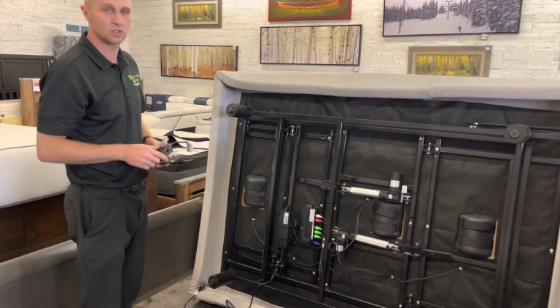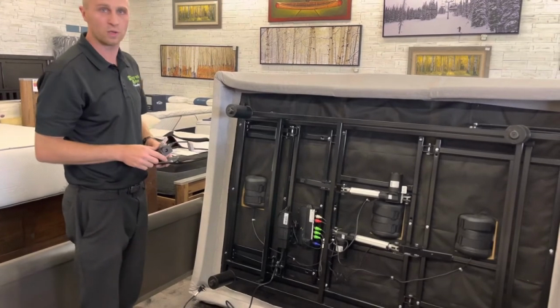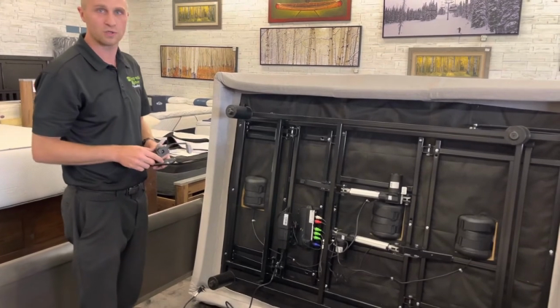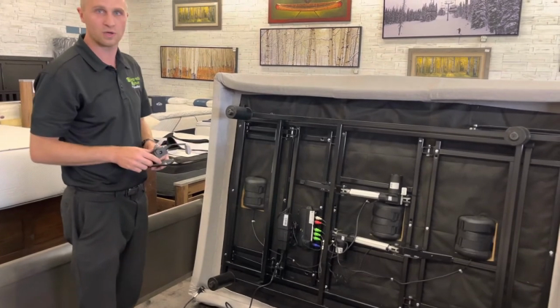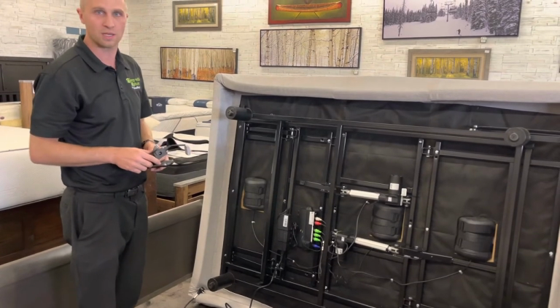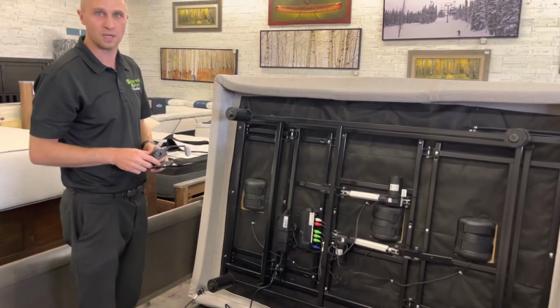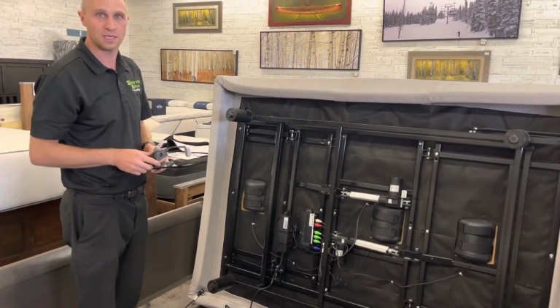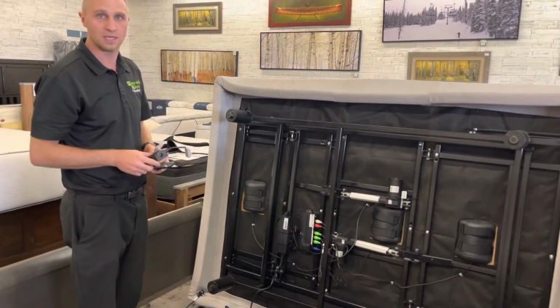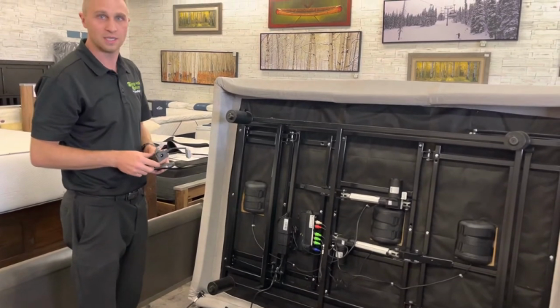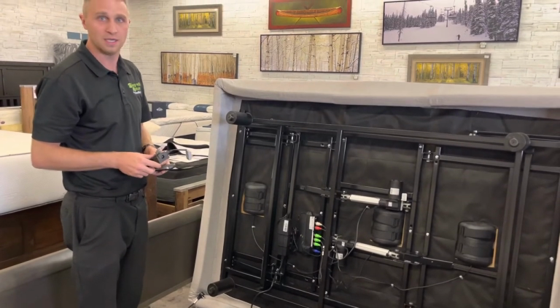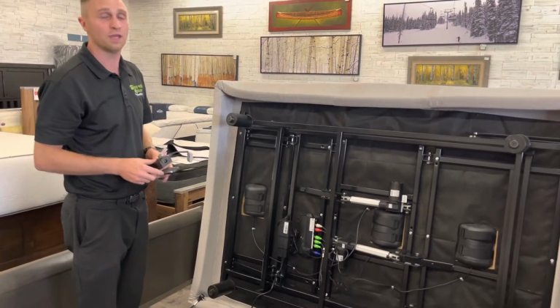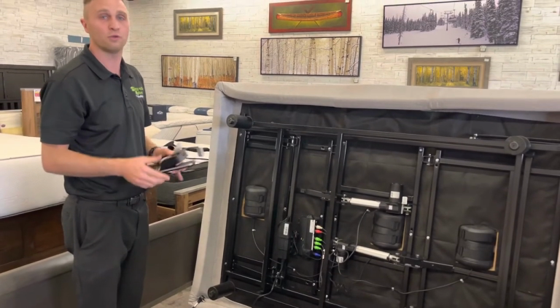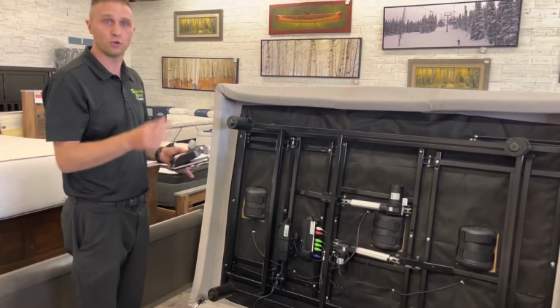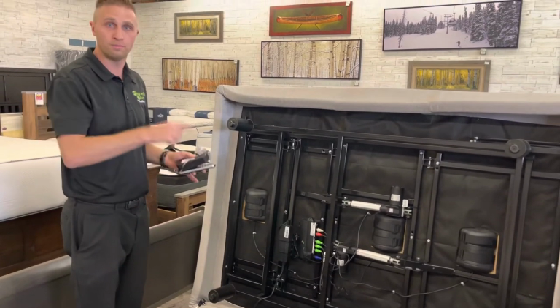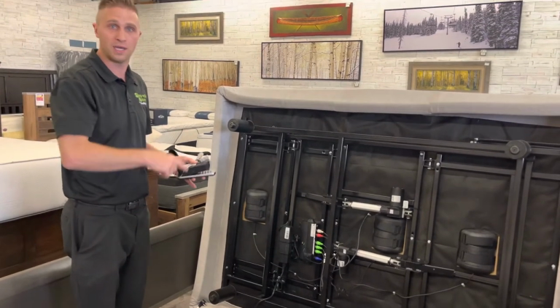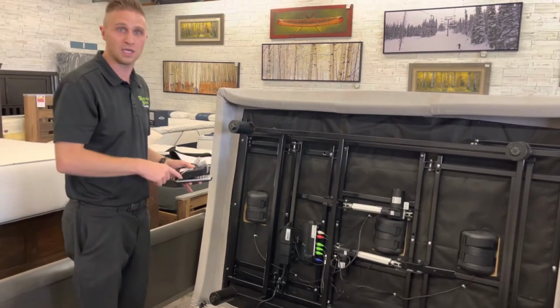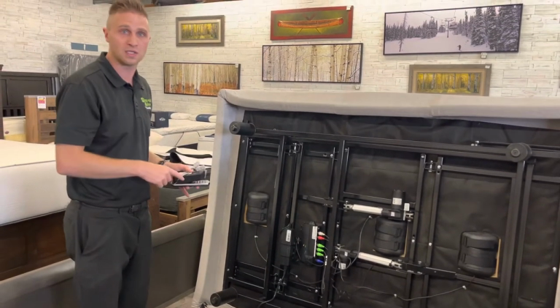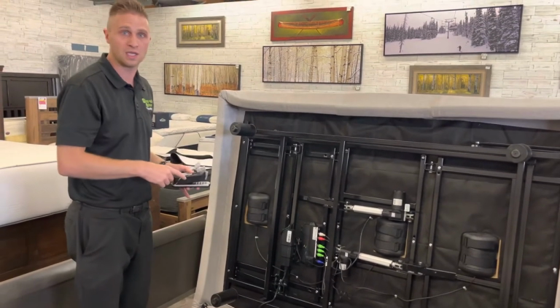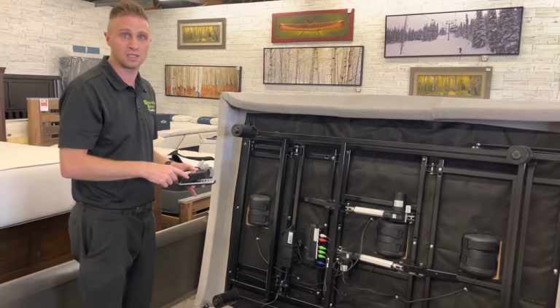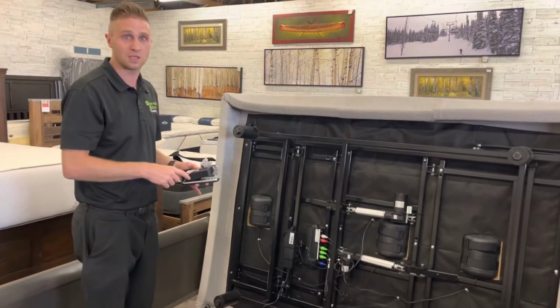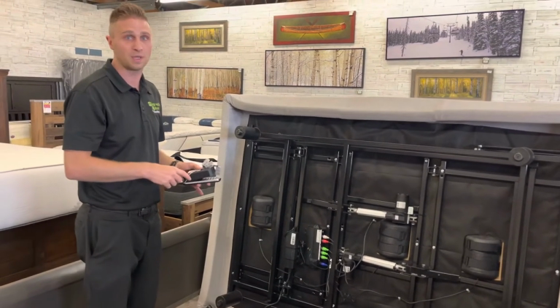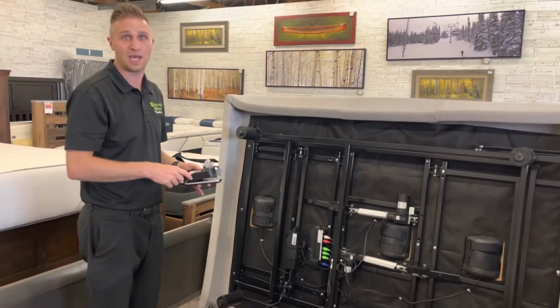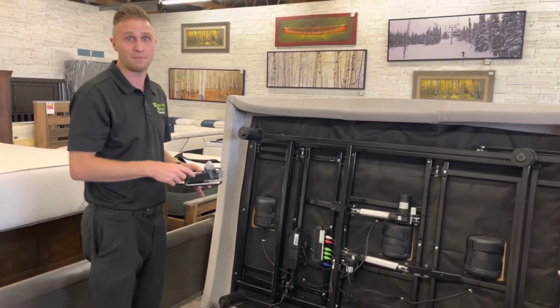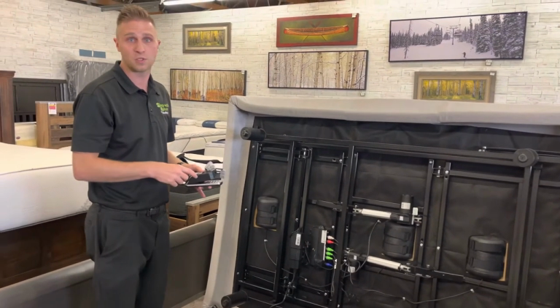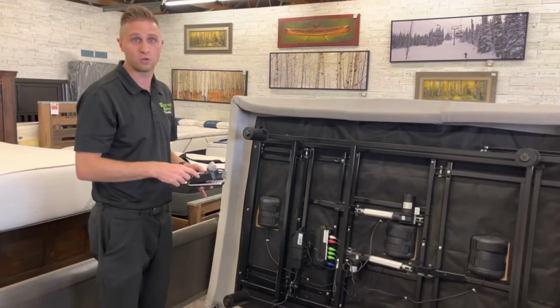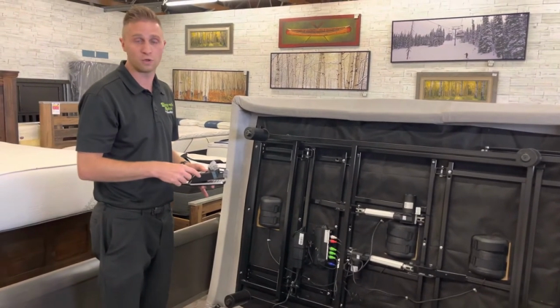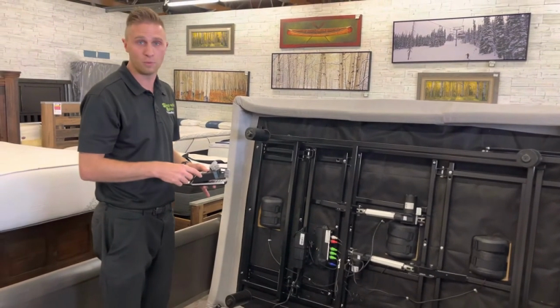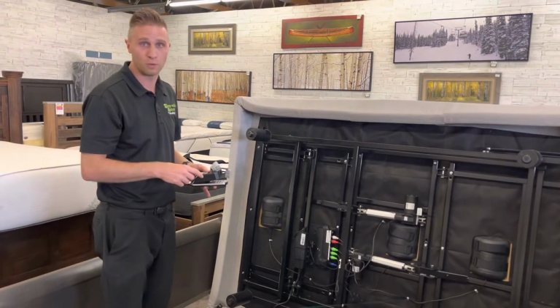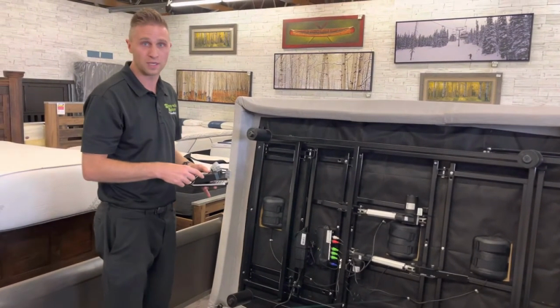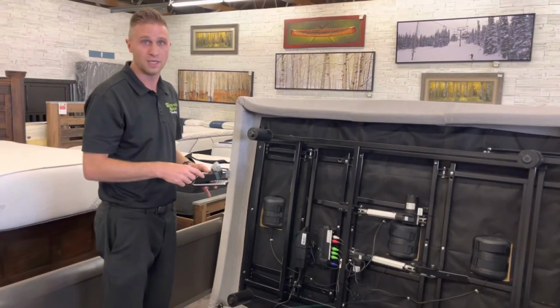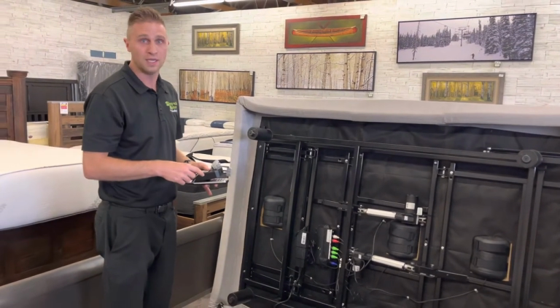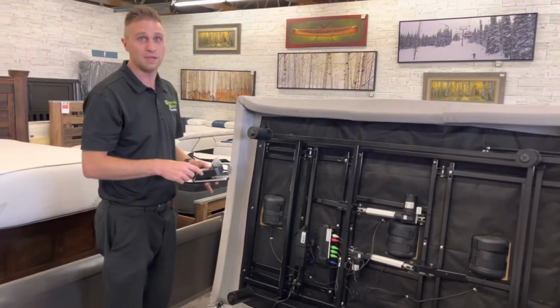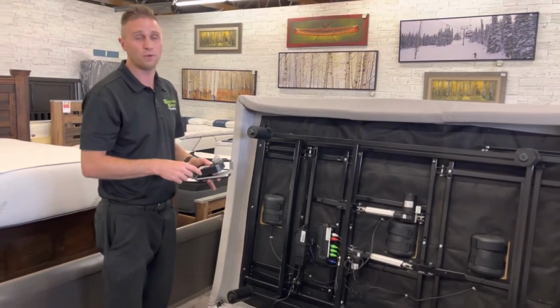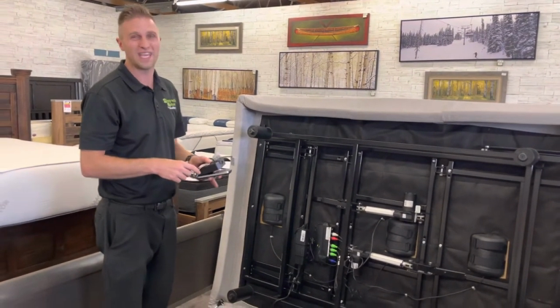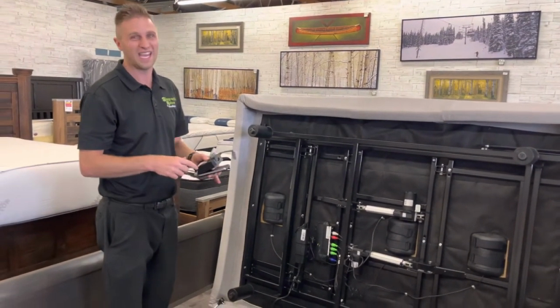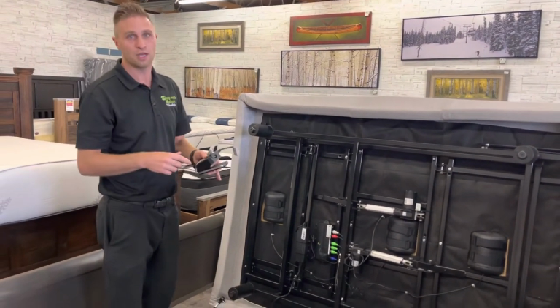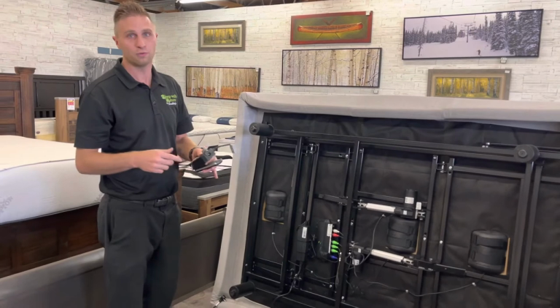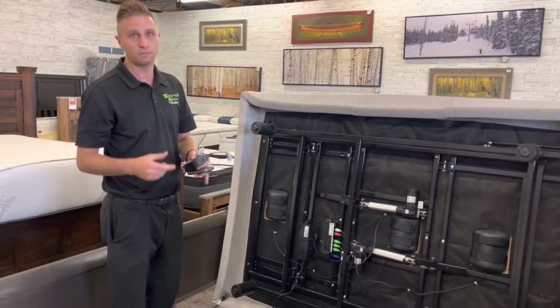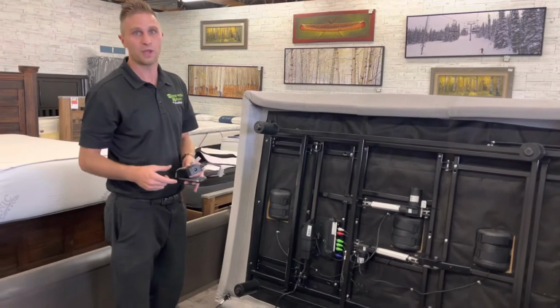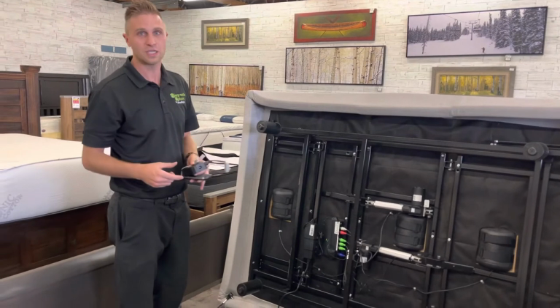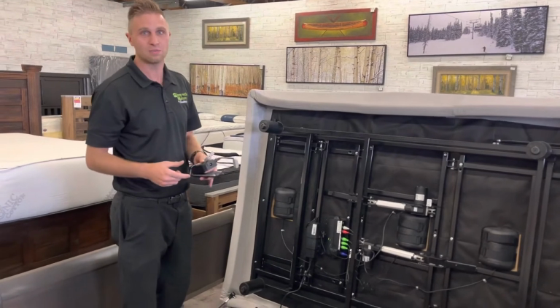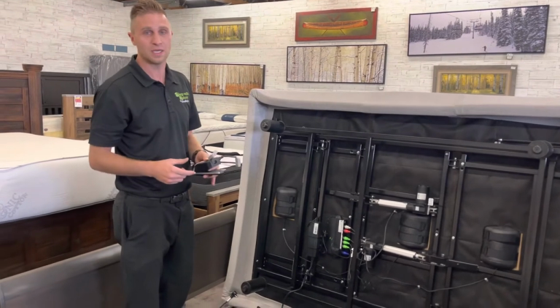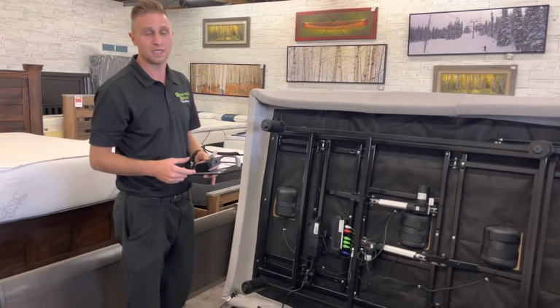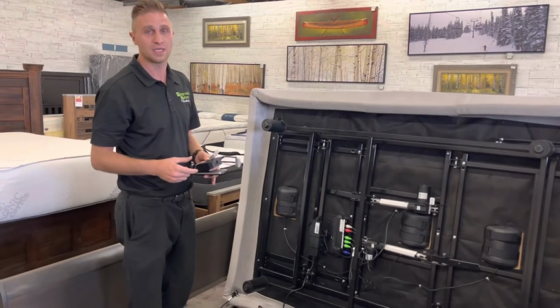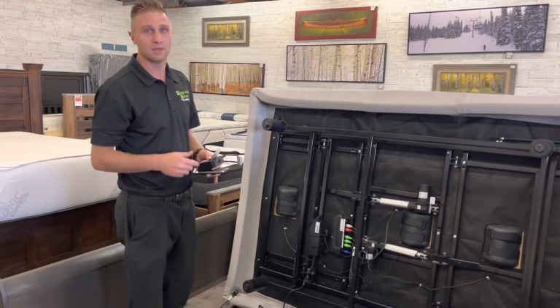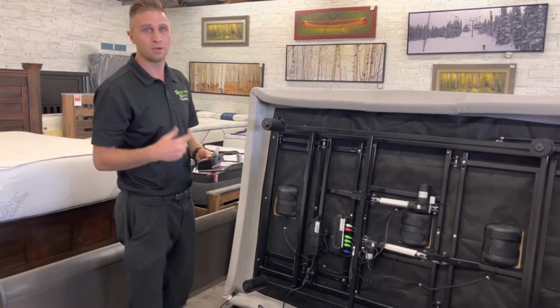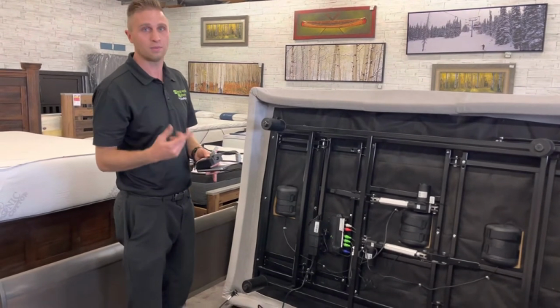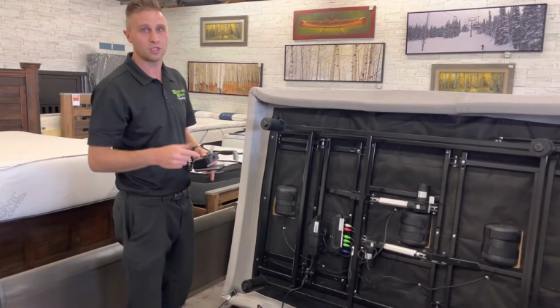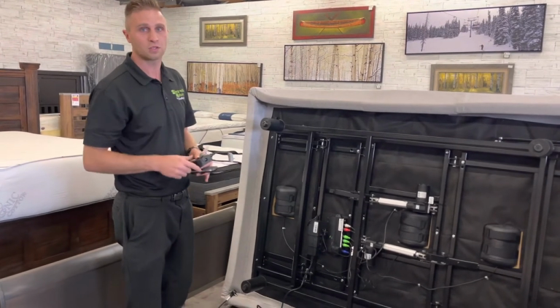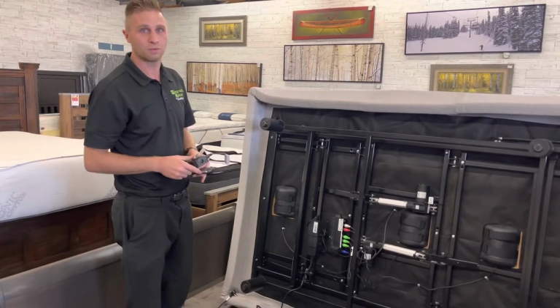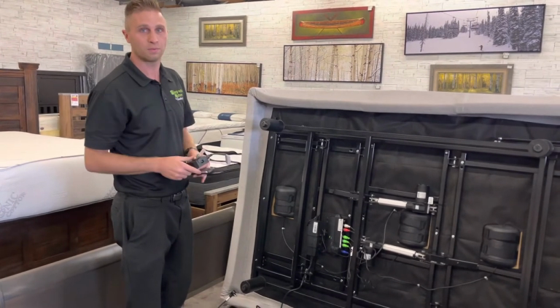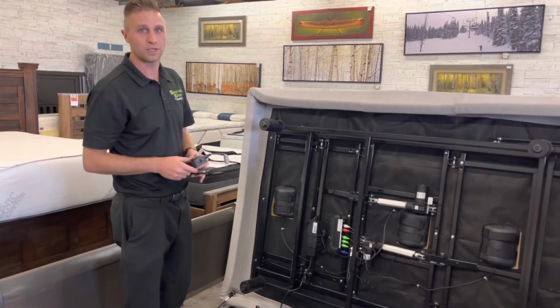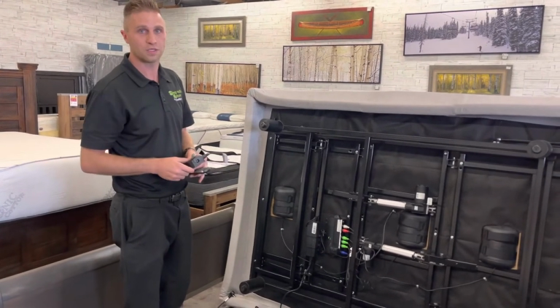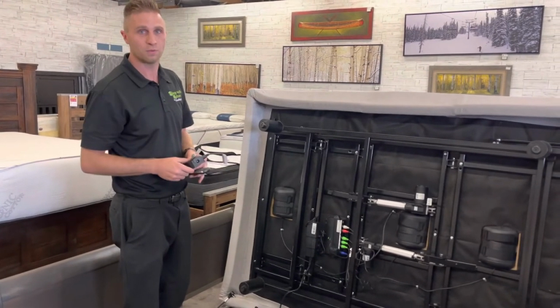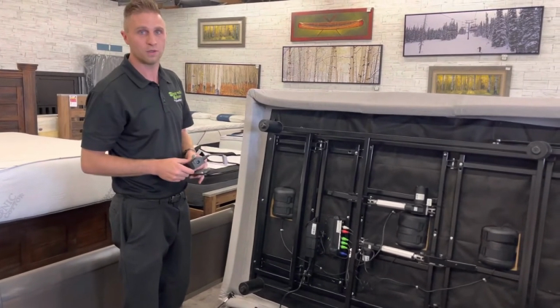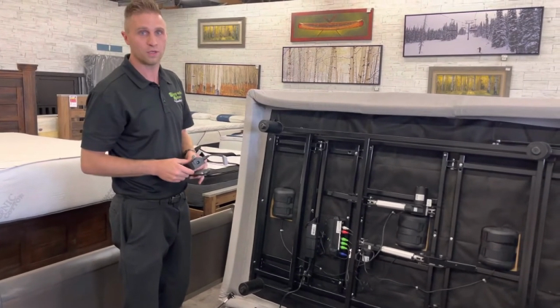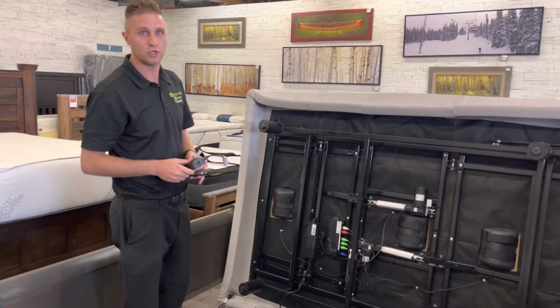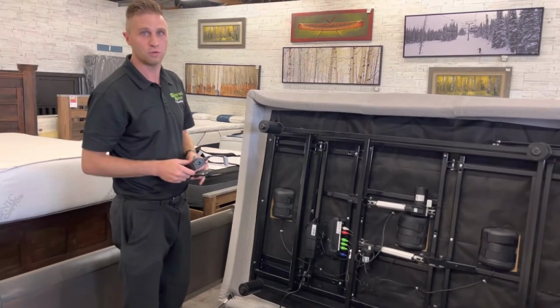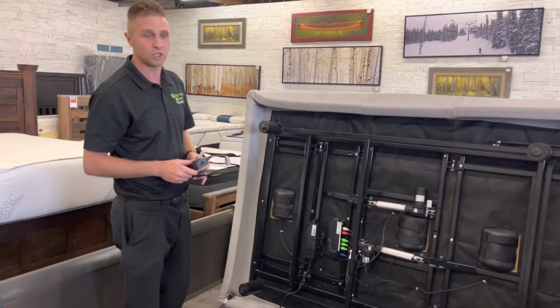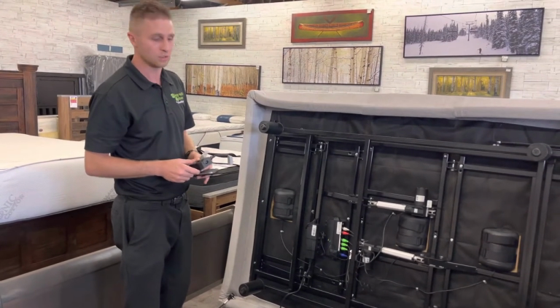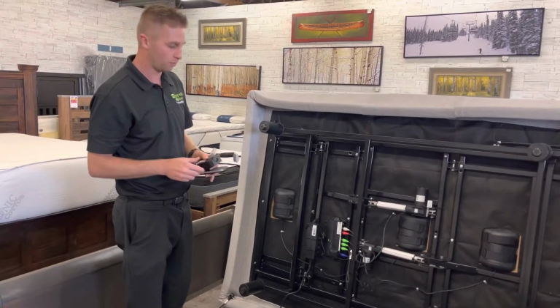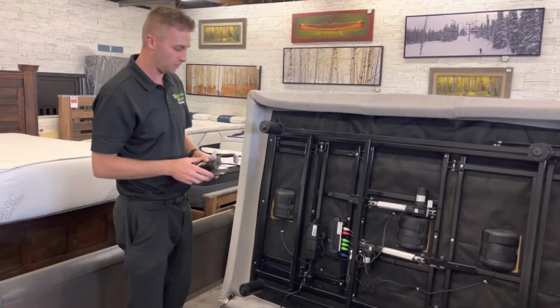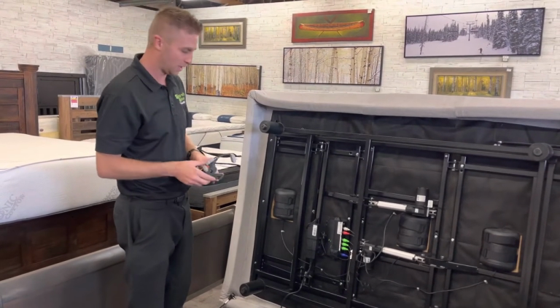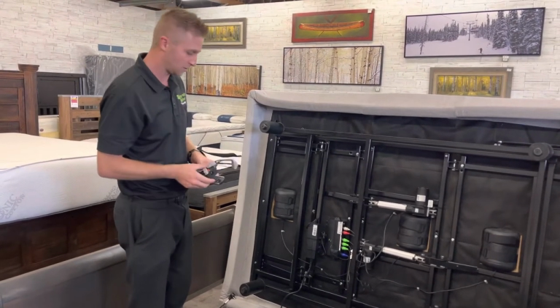Our bases will not work with the old standard, and it's not safe anyway. So we always recommend: if you have an older base and something happens to your remote and we can't get a replacement, probably just replace it with a new adjustable bed base.